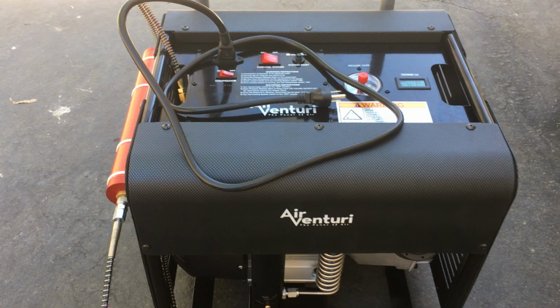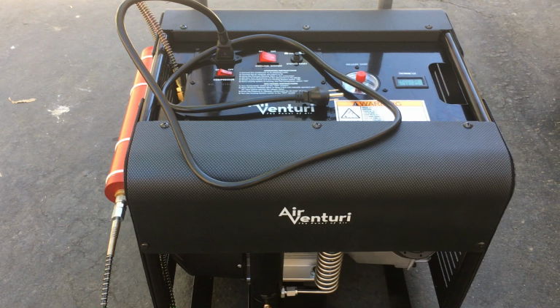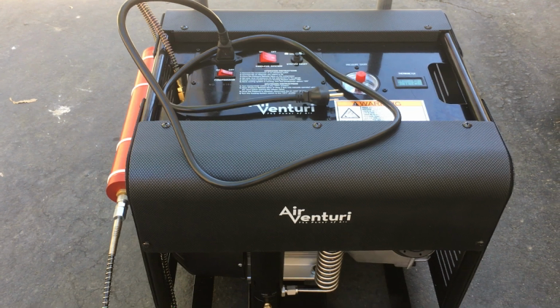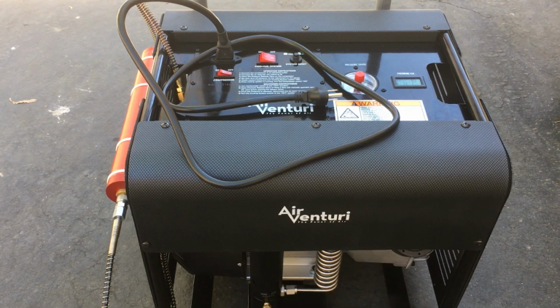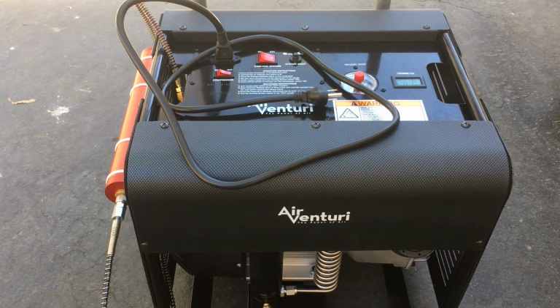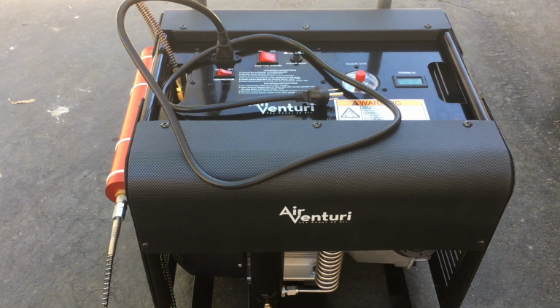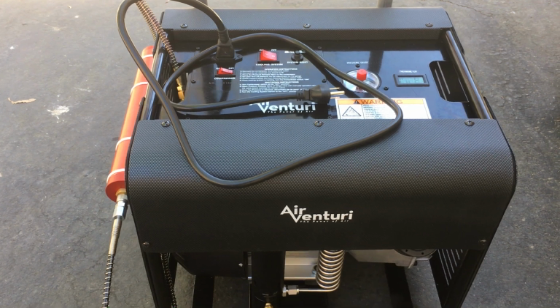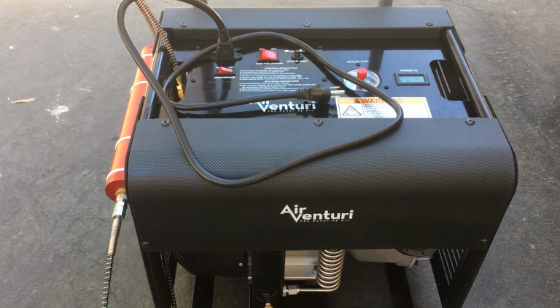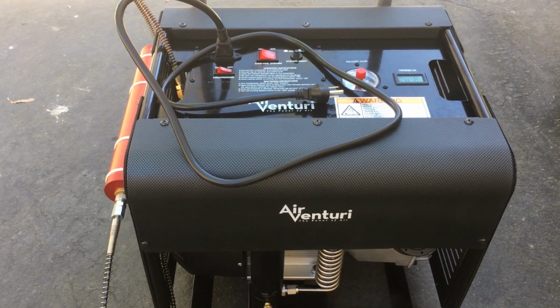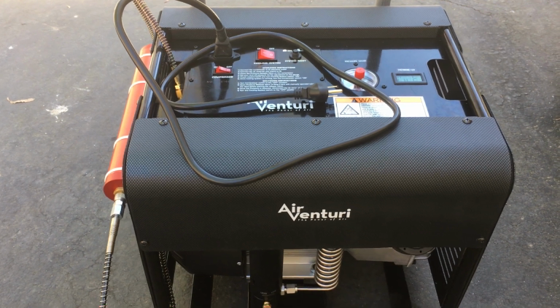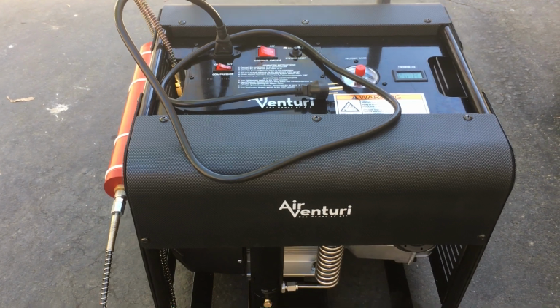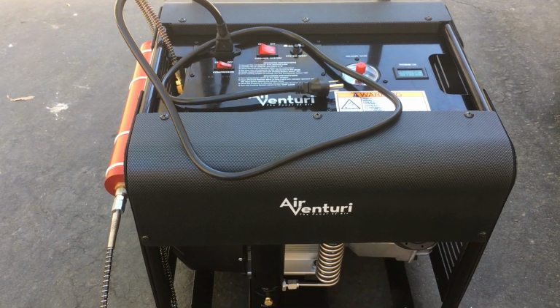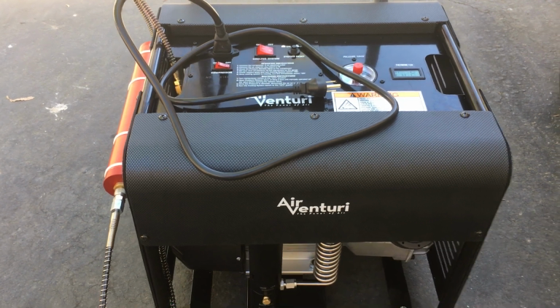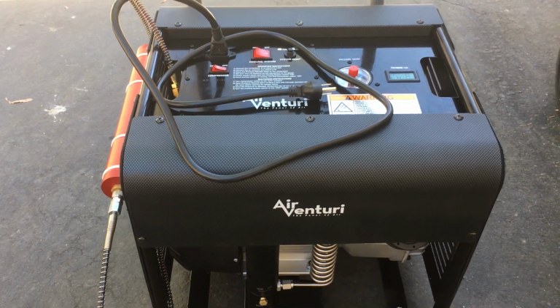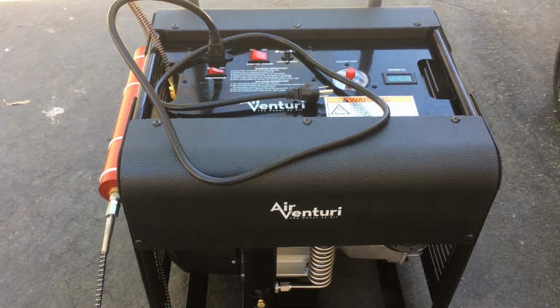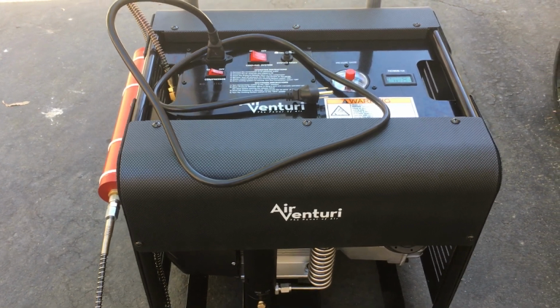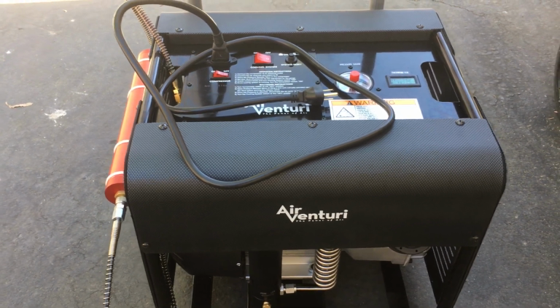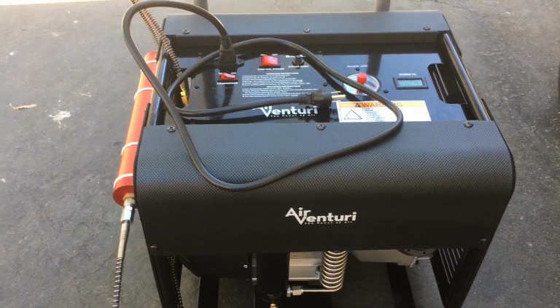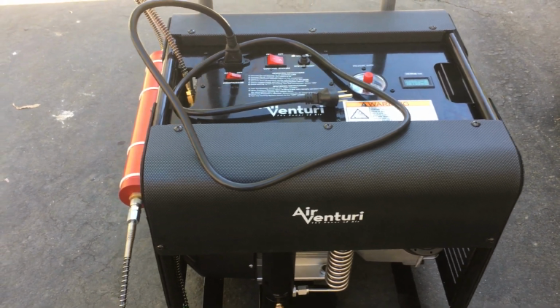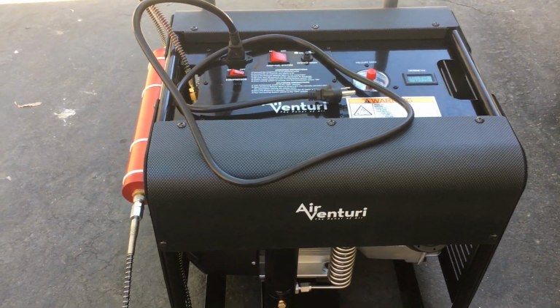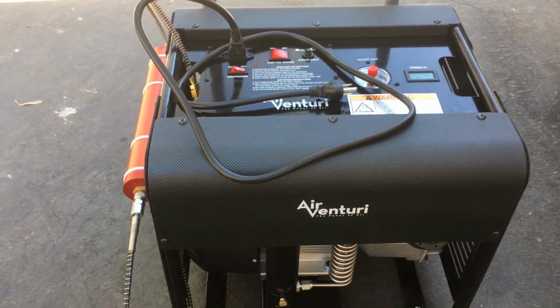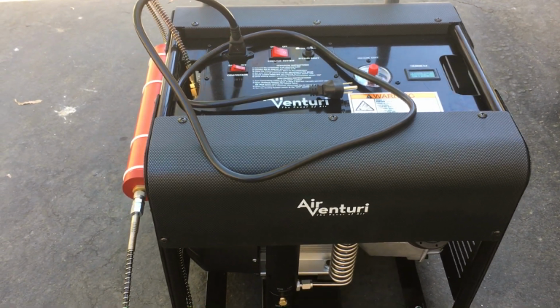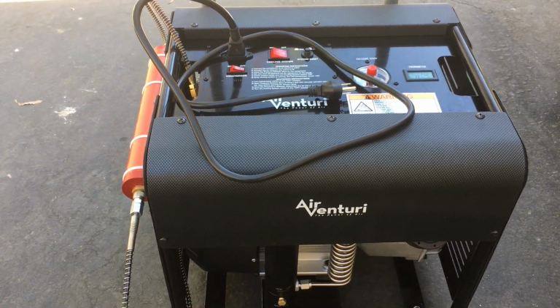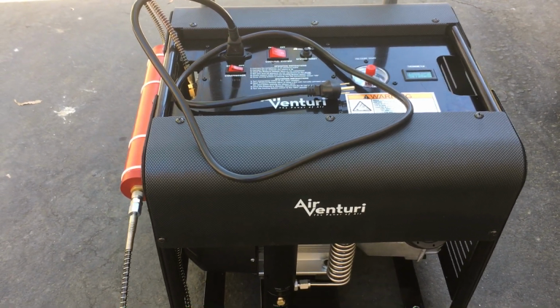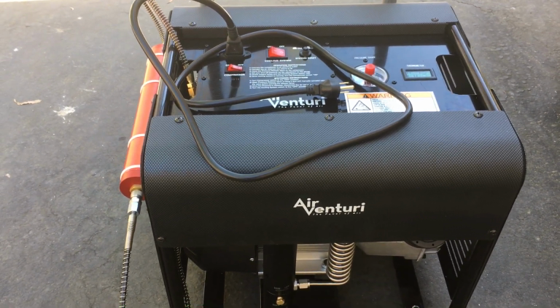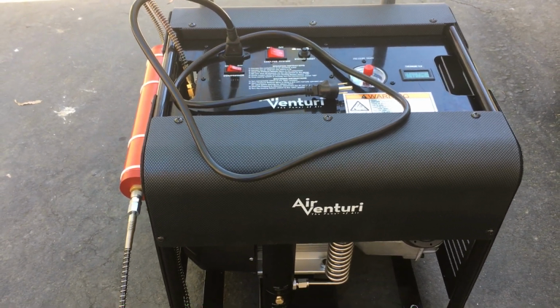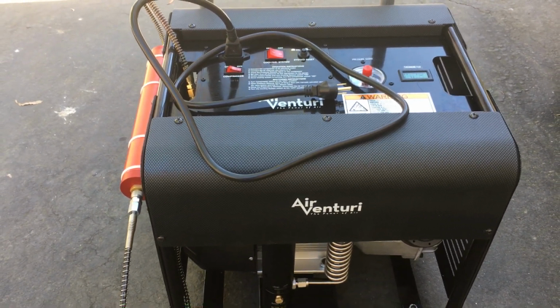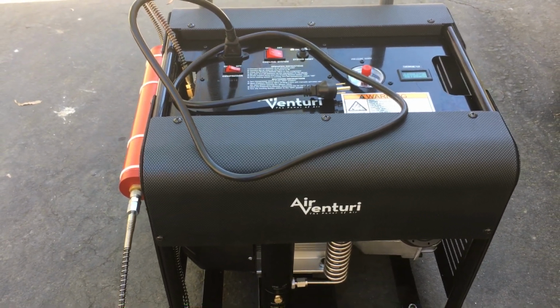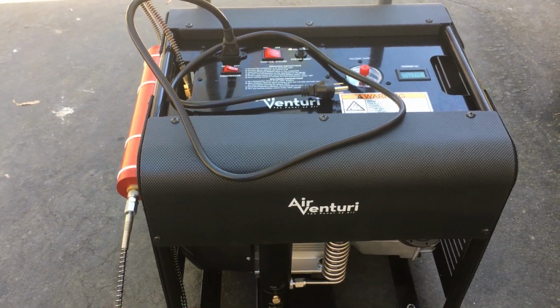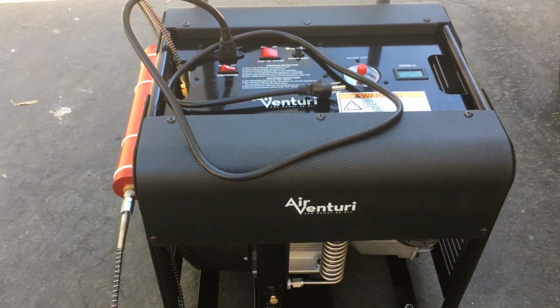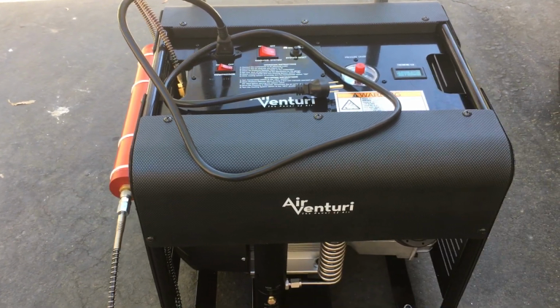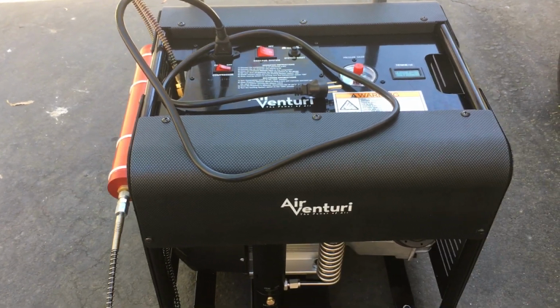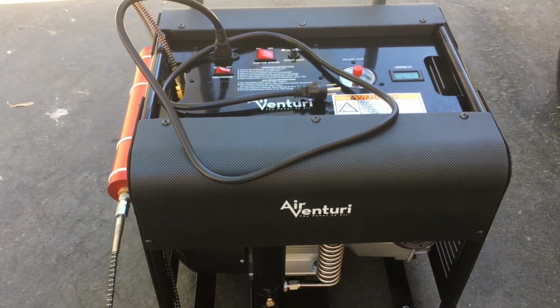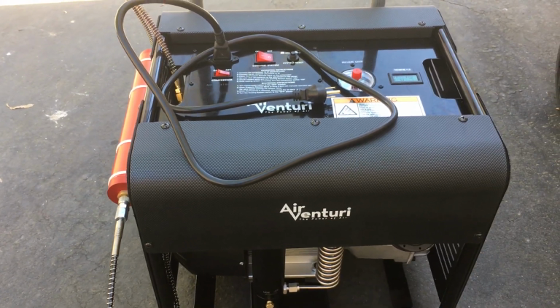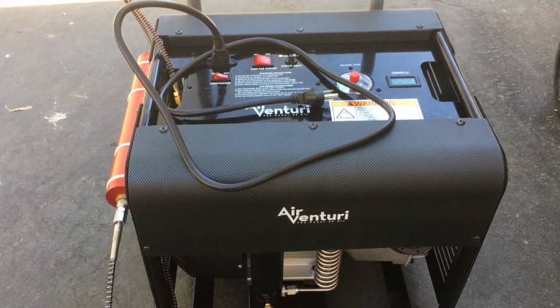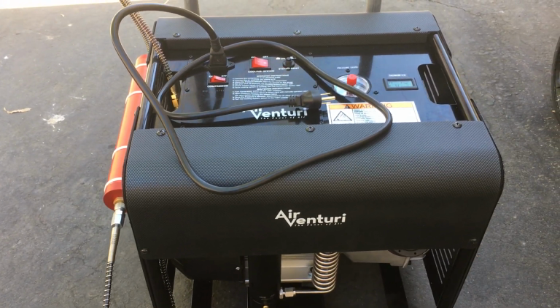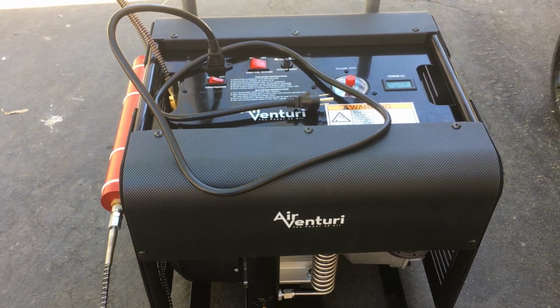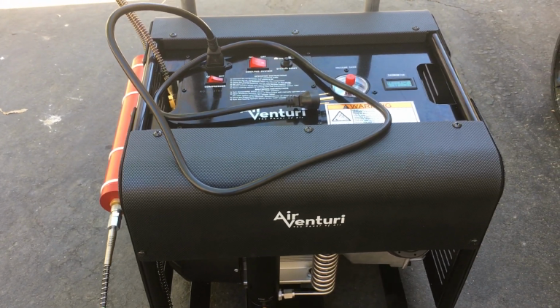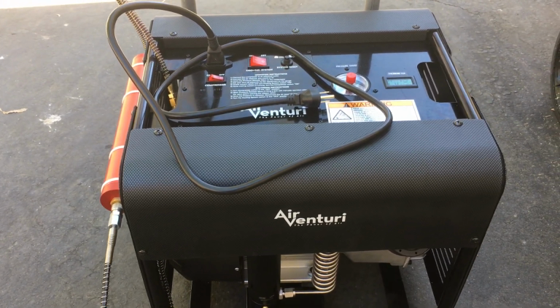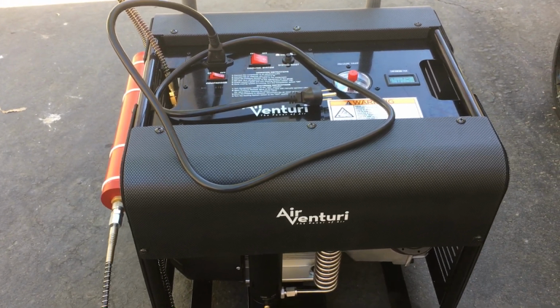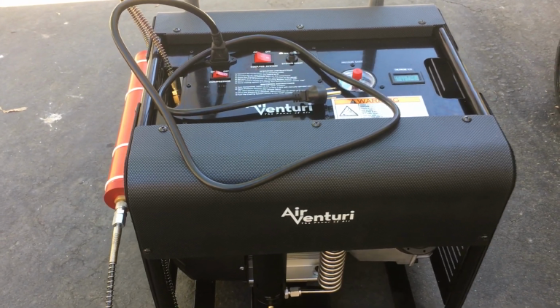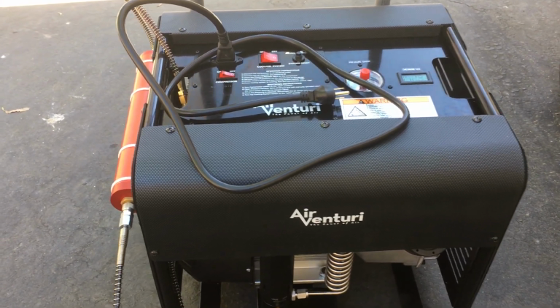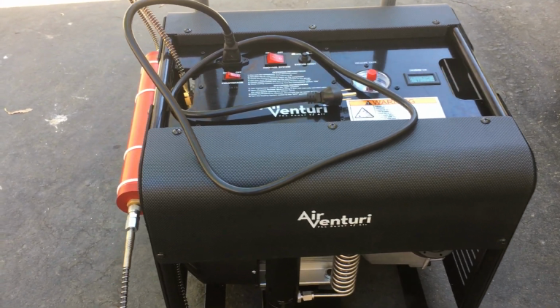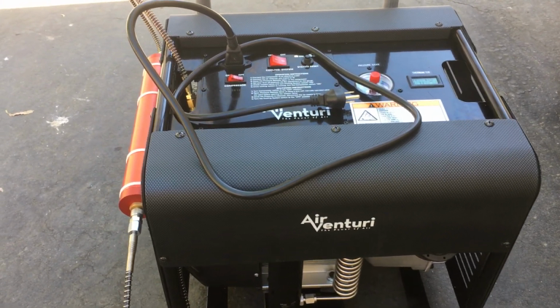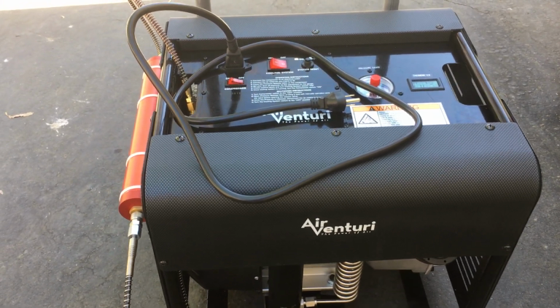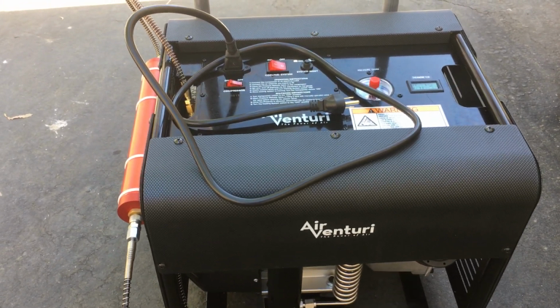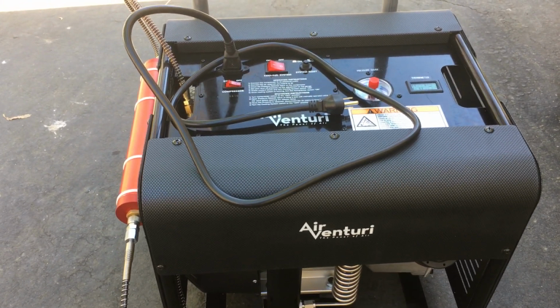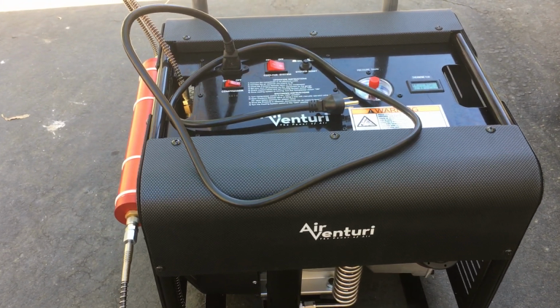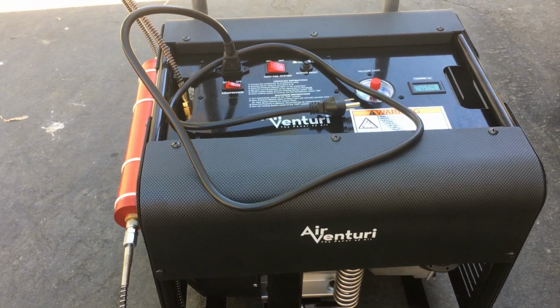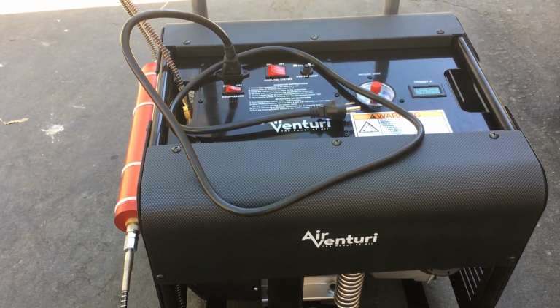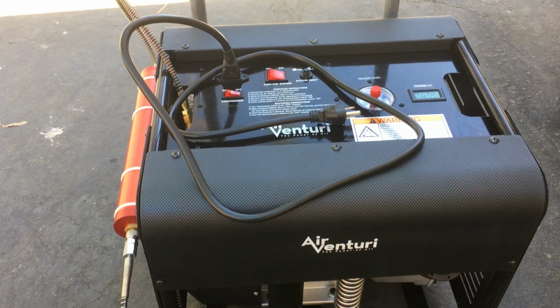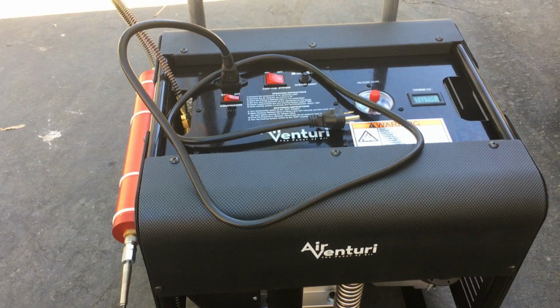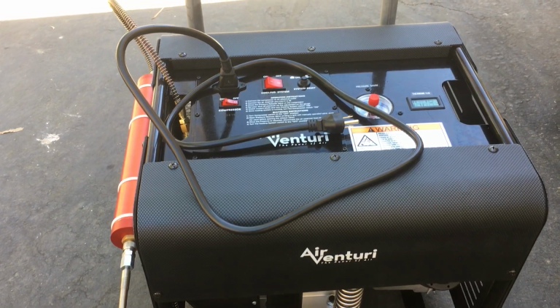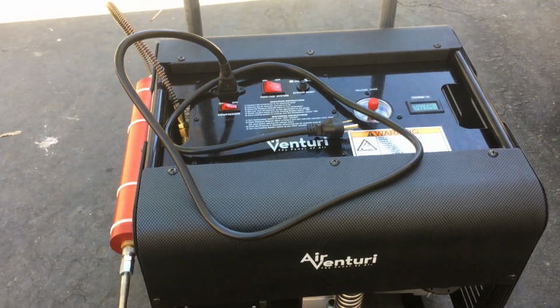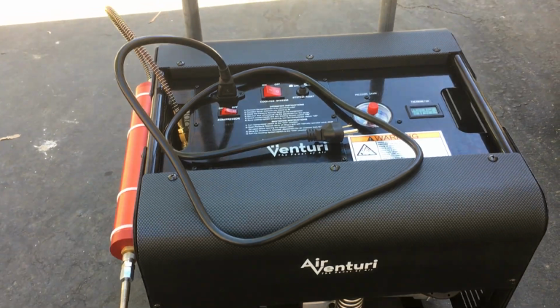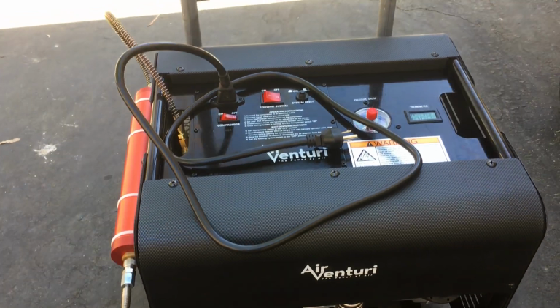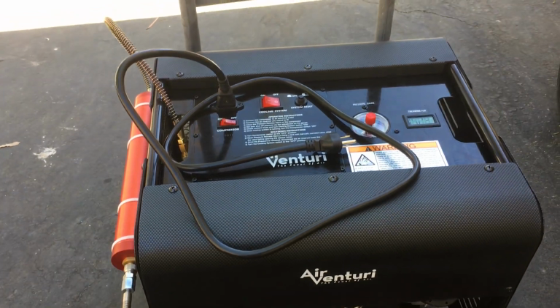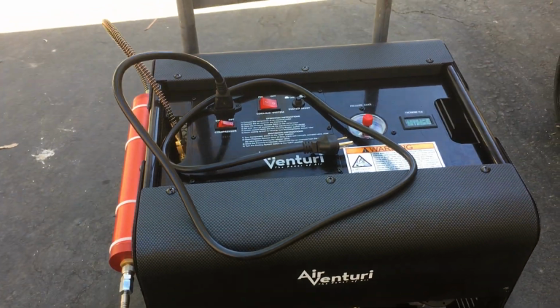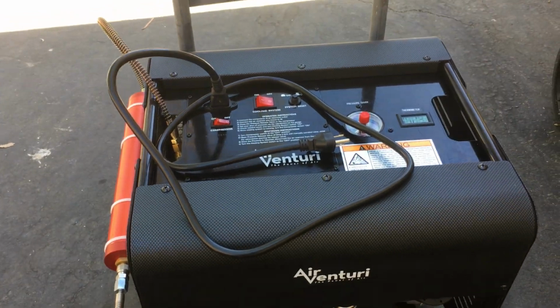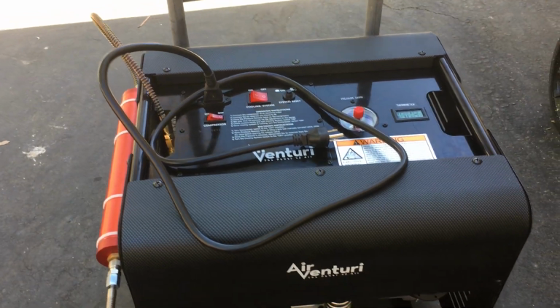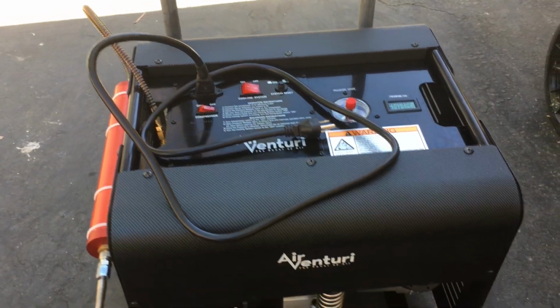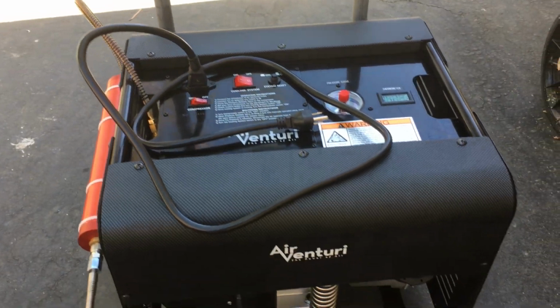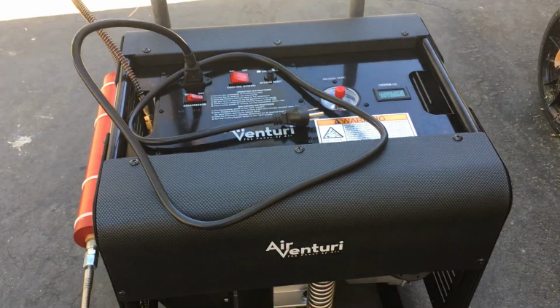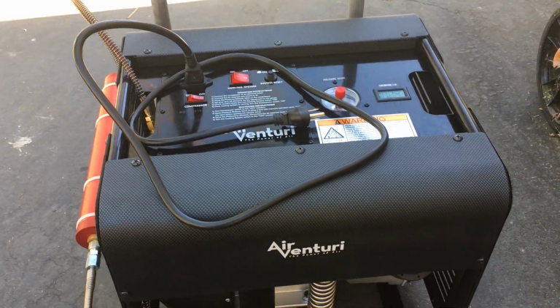Here's the Aventuri high-pressure compressor. This is my setup now.